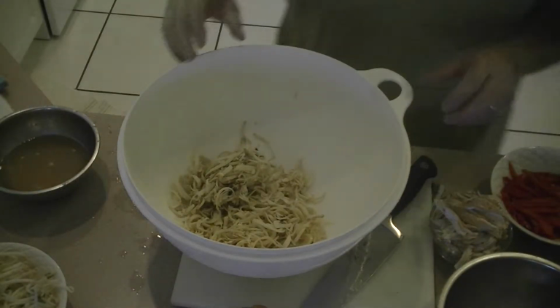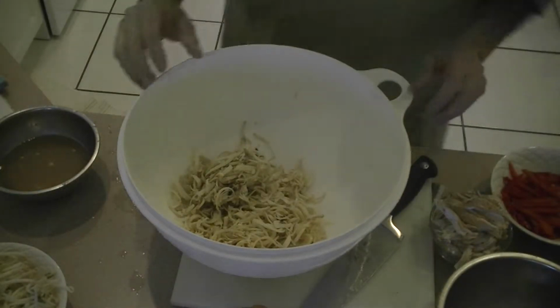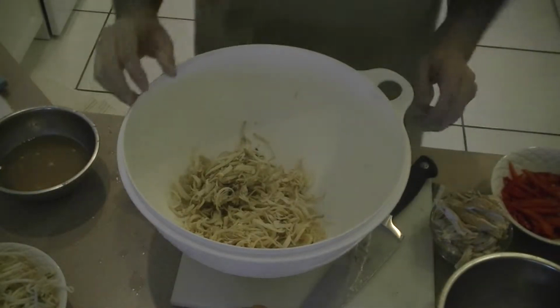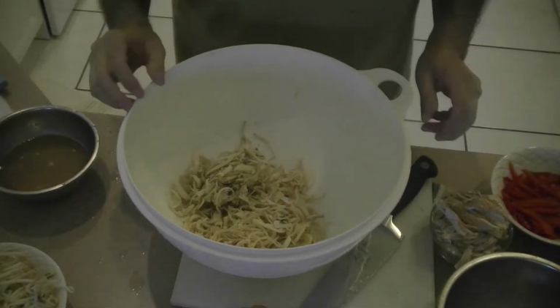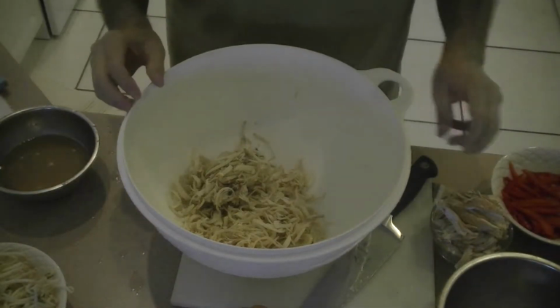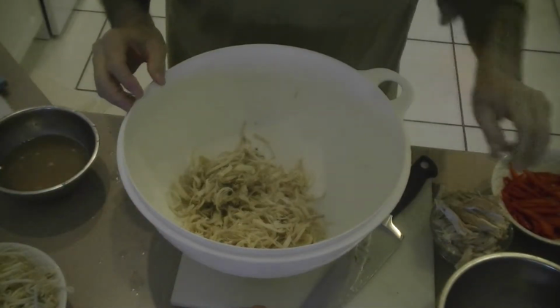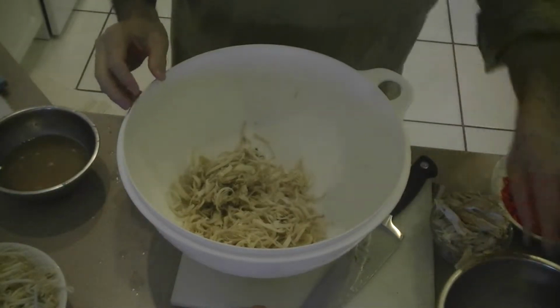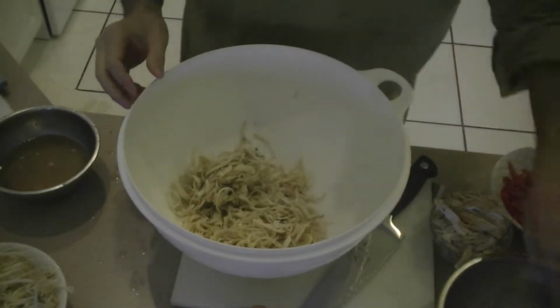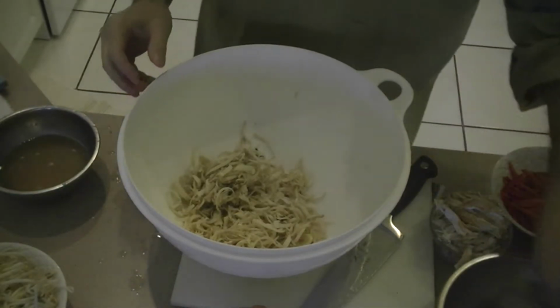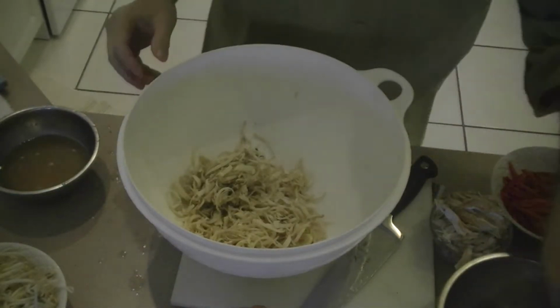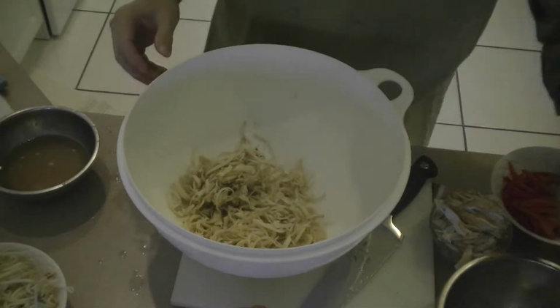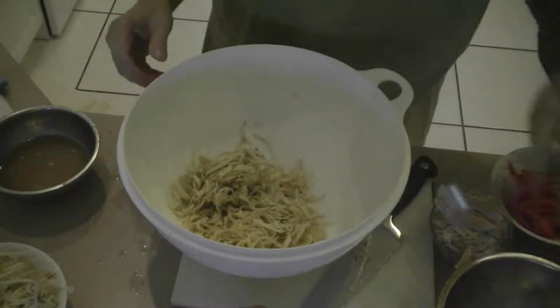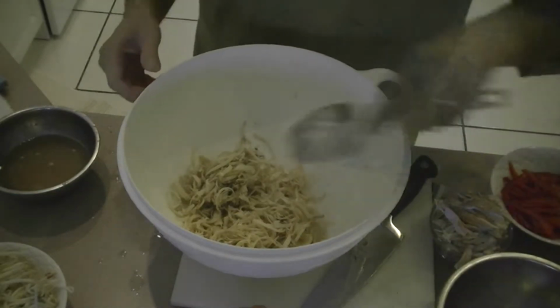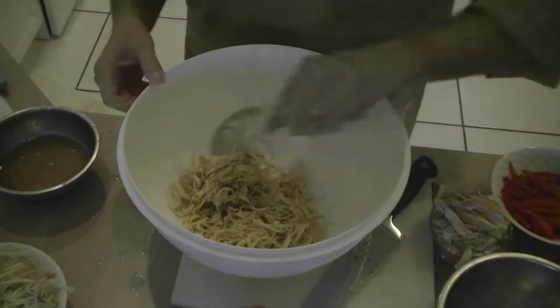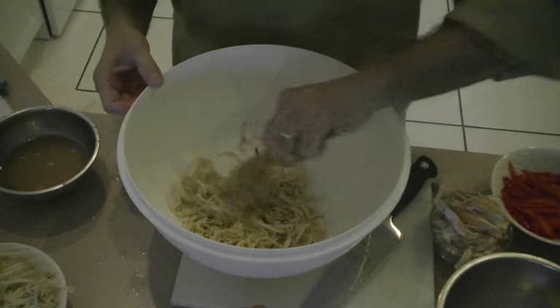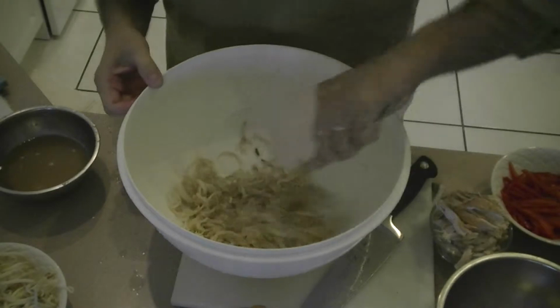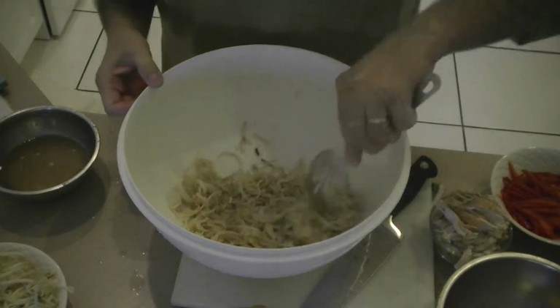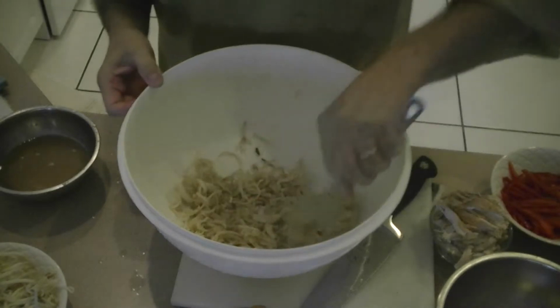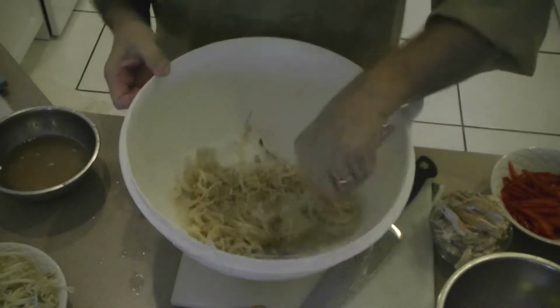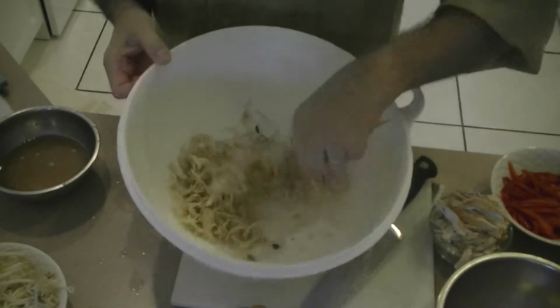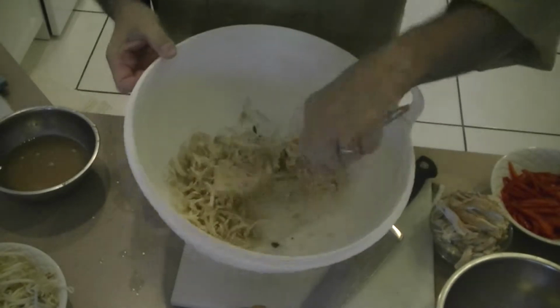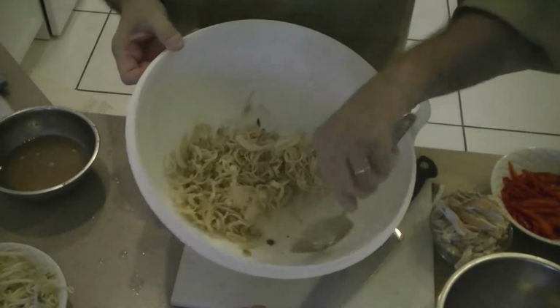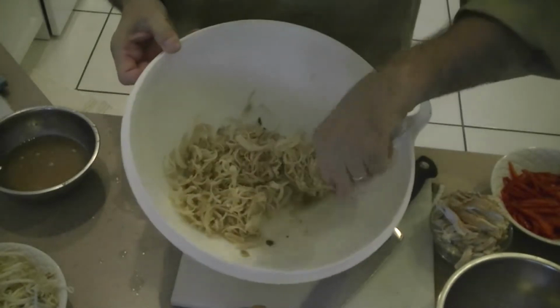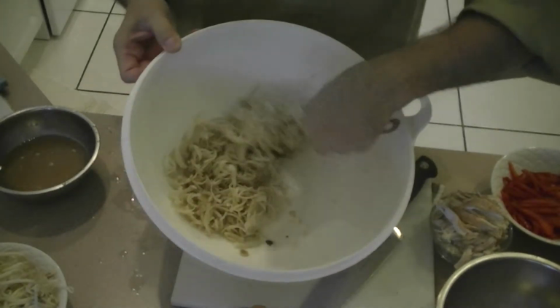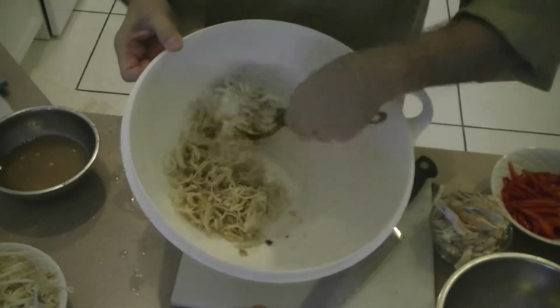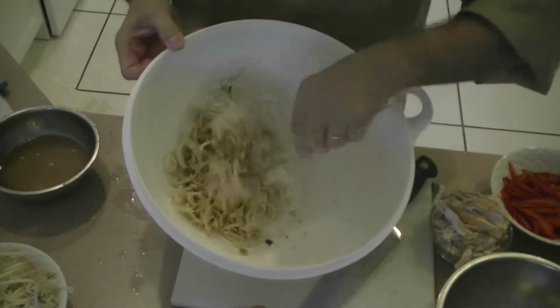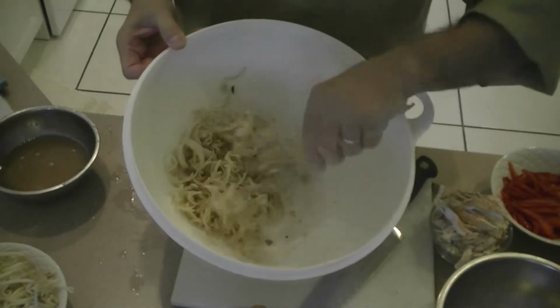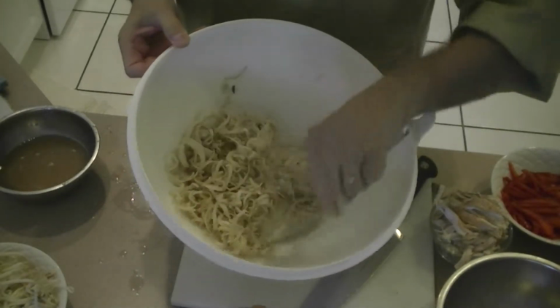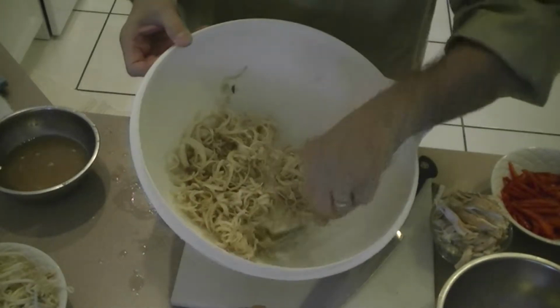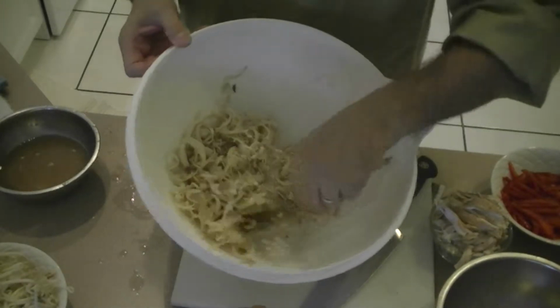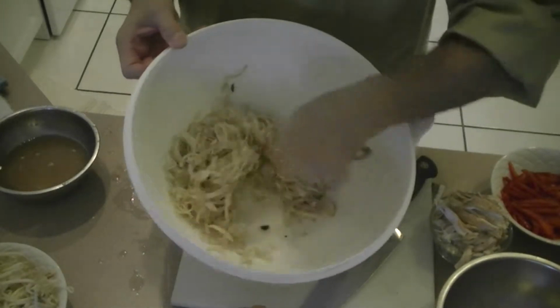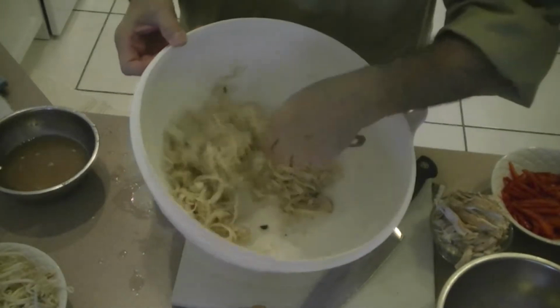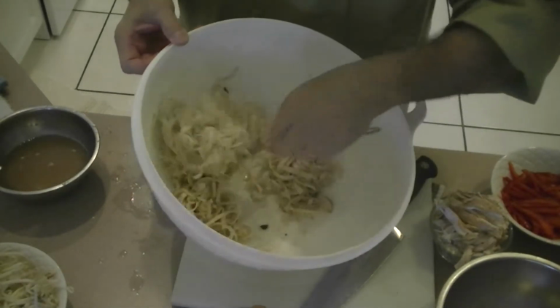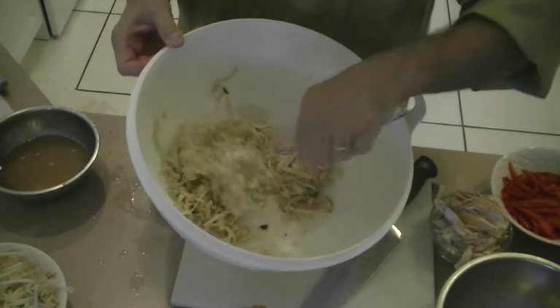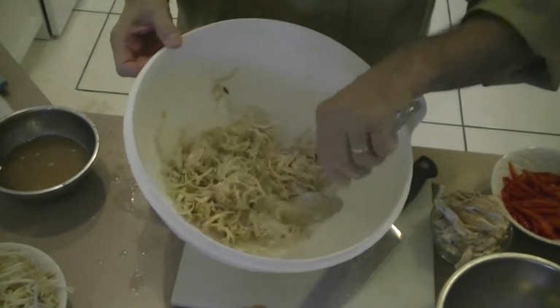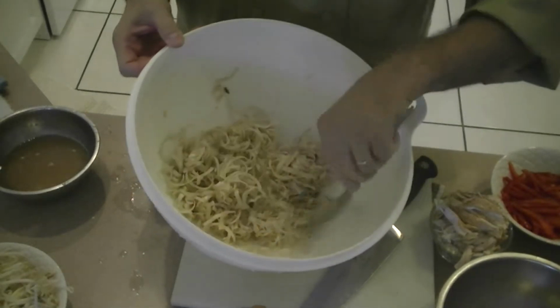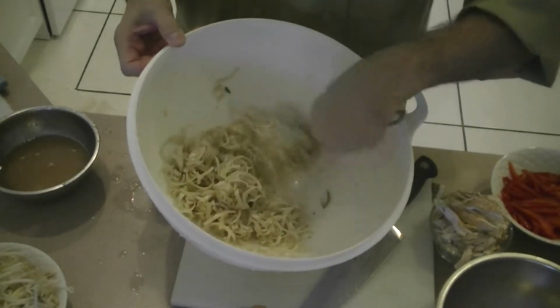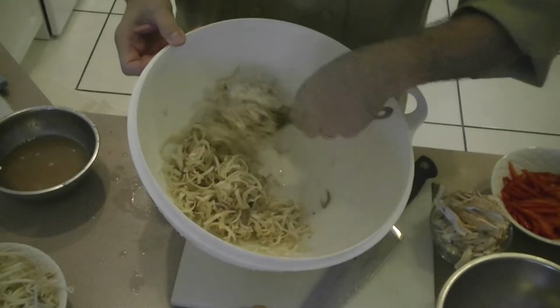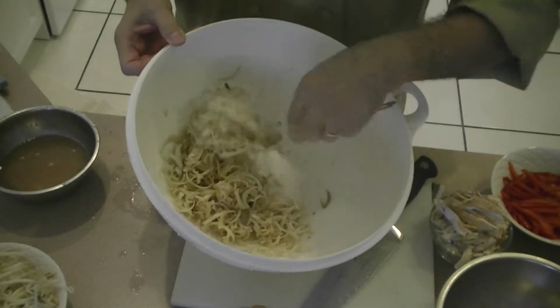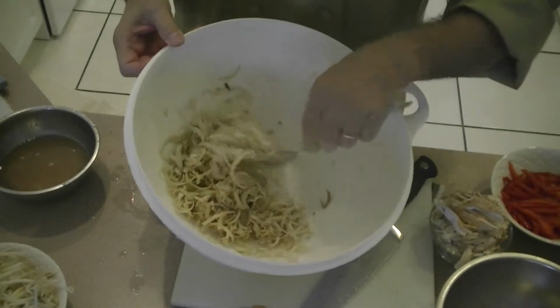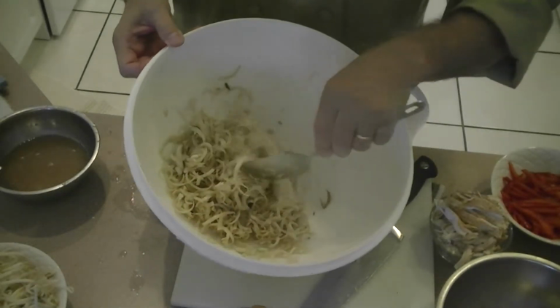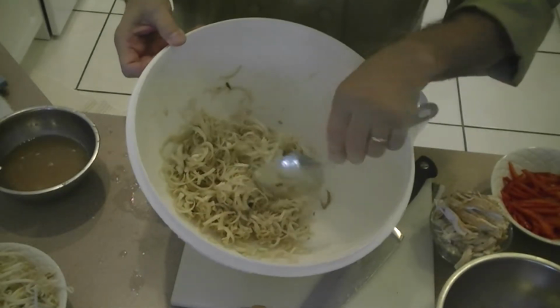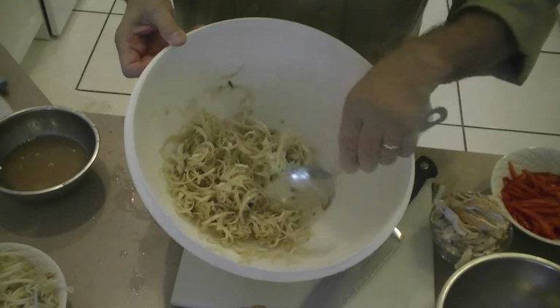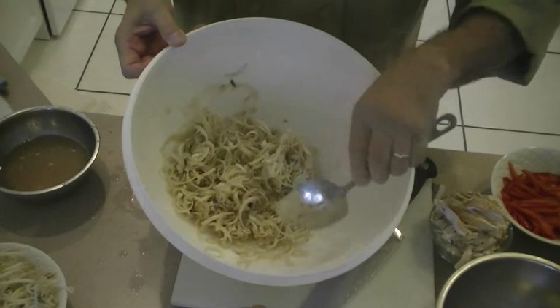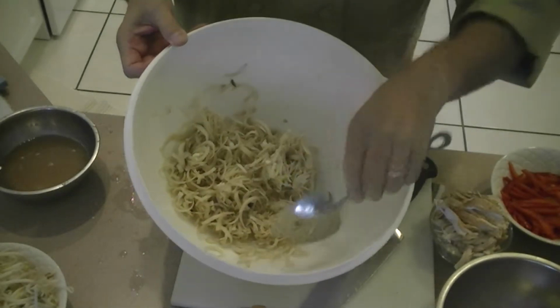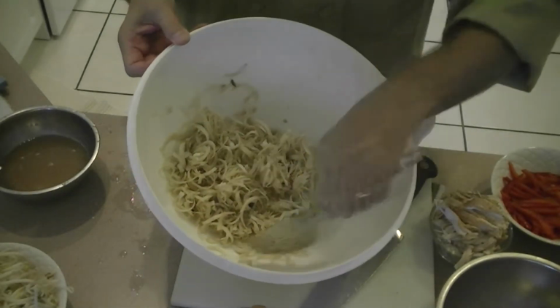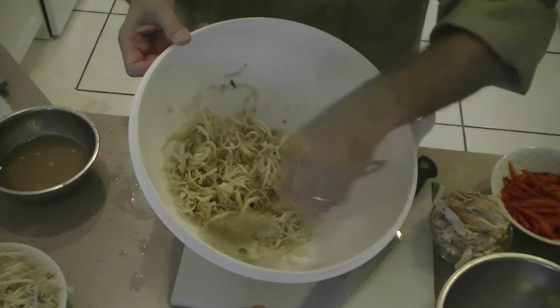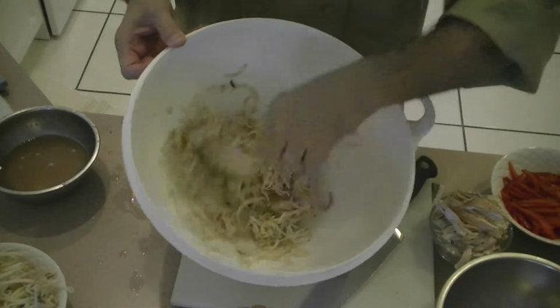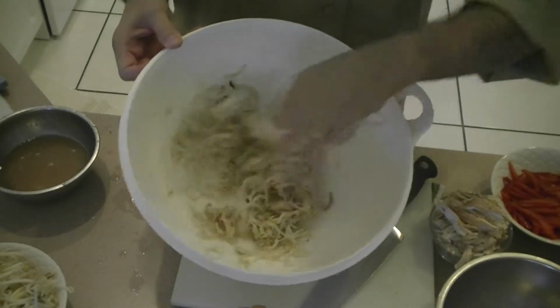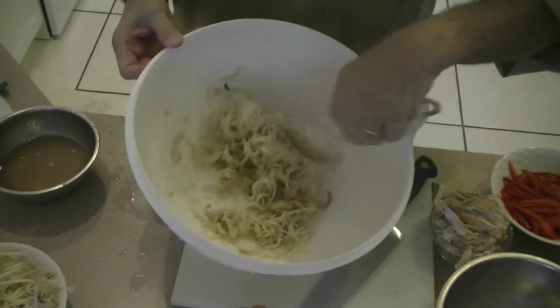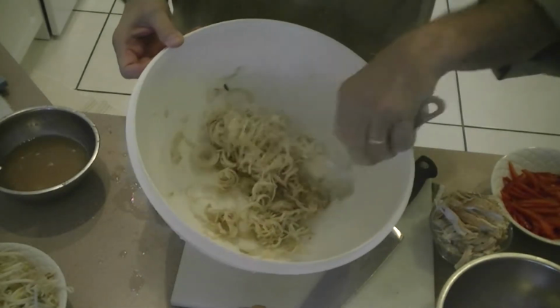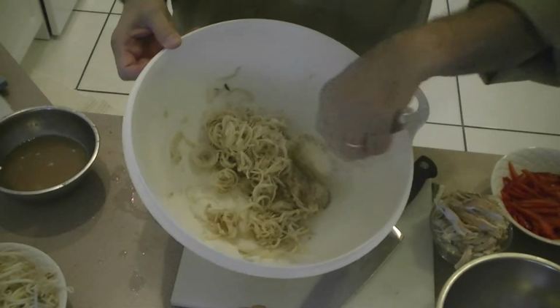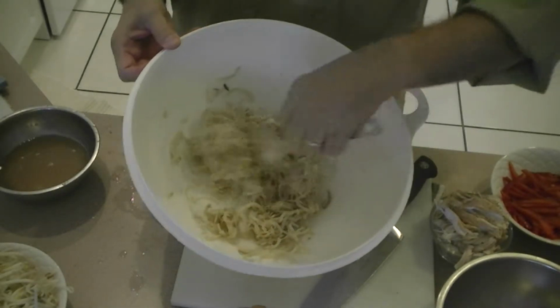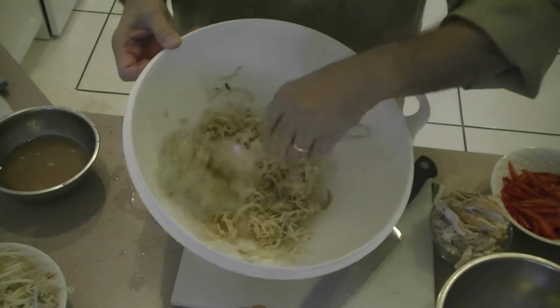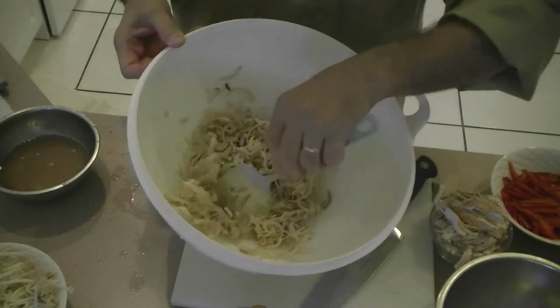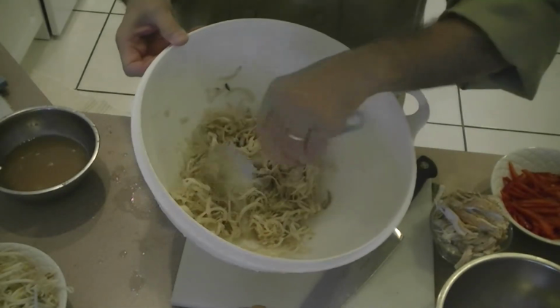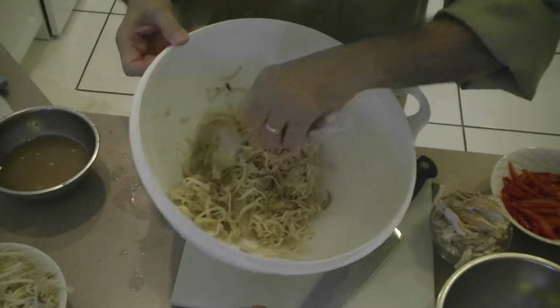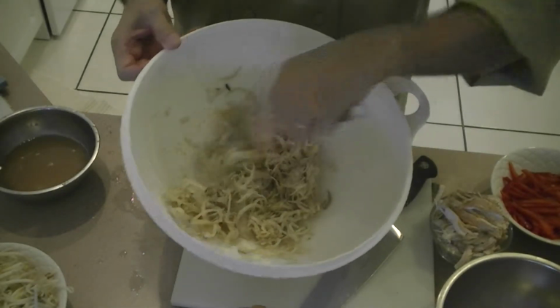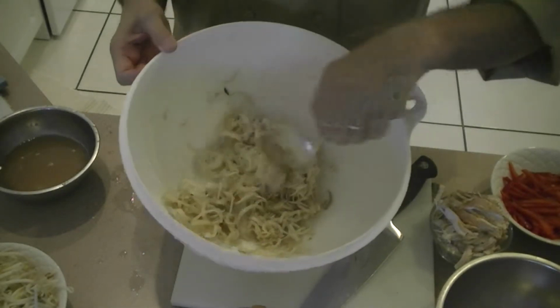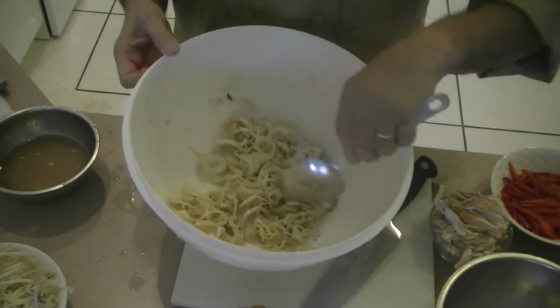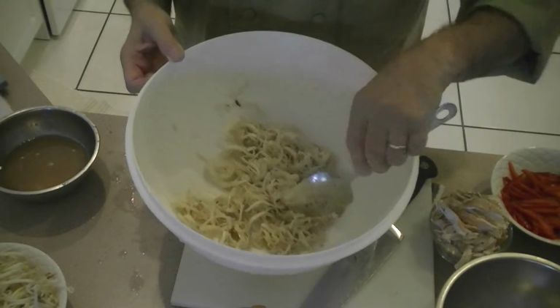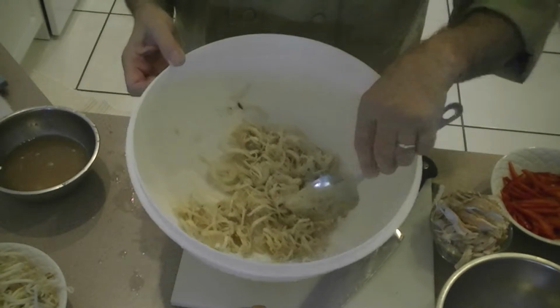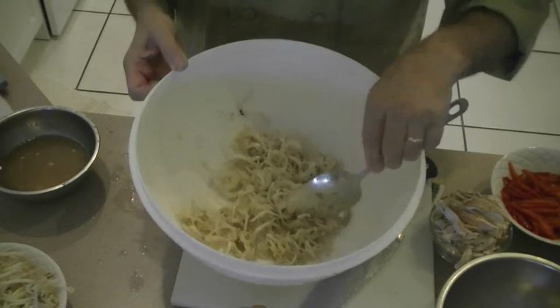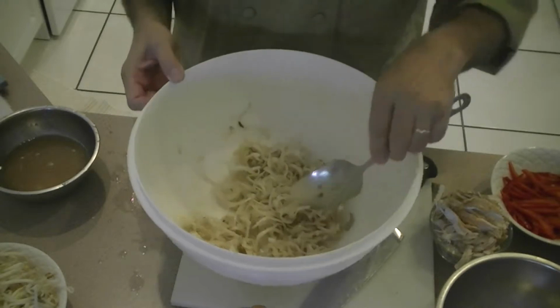I've got all the mise en place together. I'm going to mix it together. I've squeezed out the excess water from the banana flour.